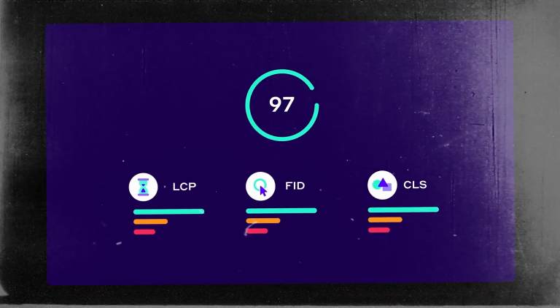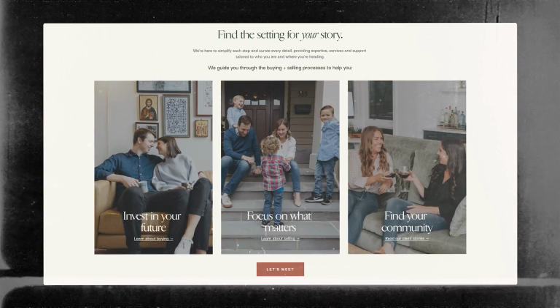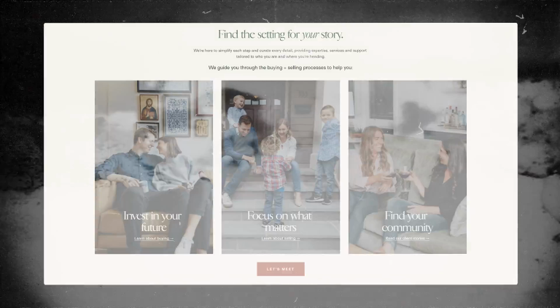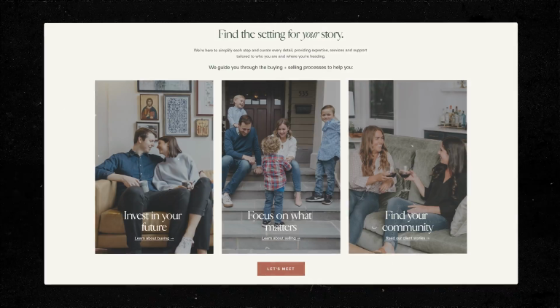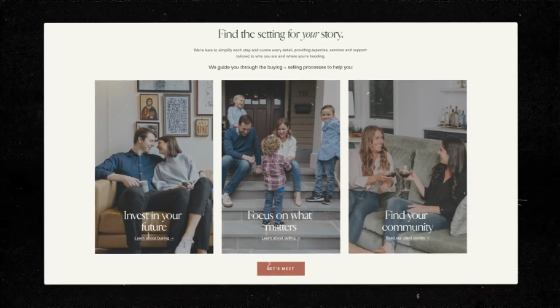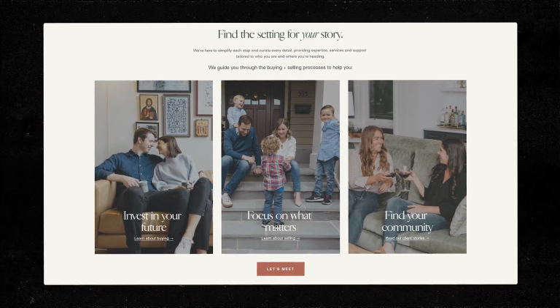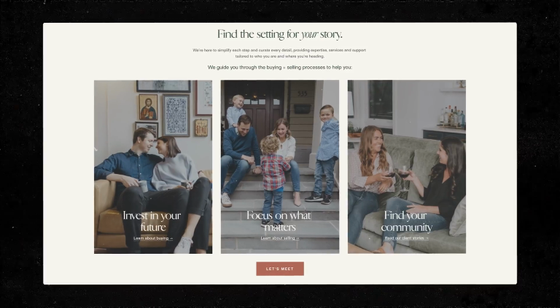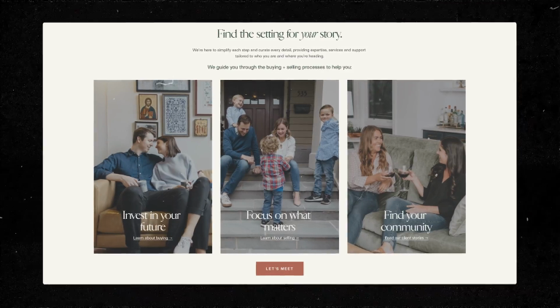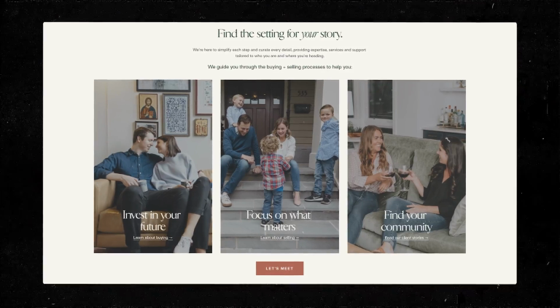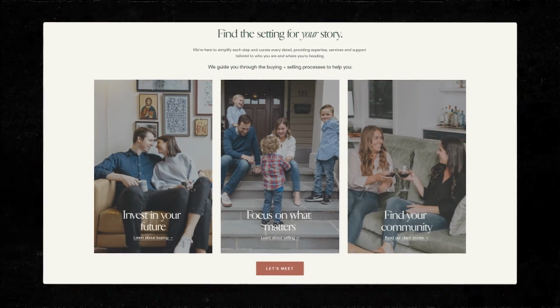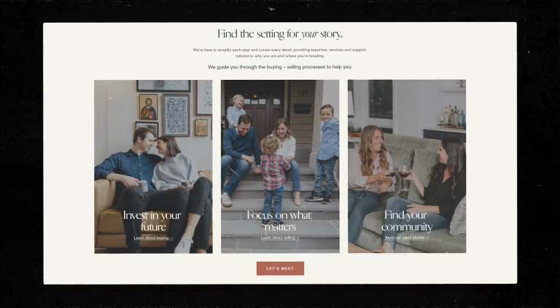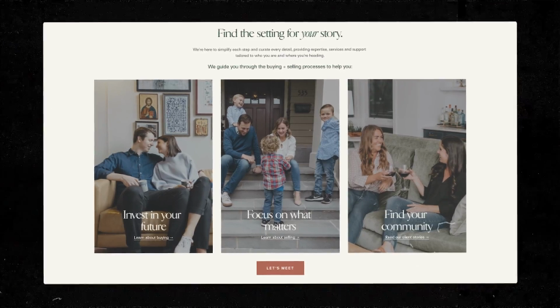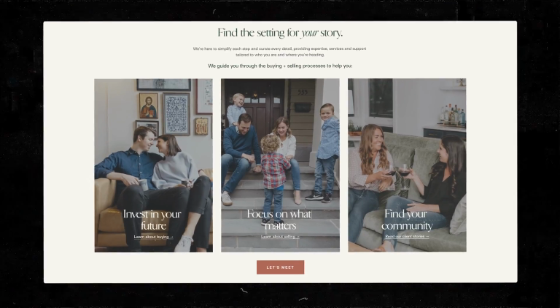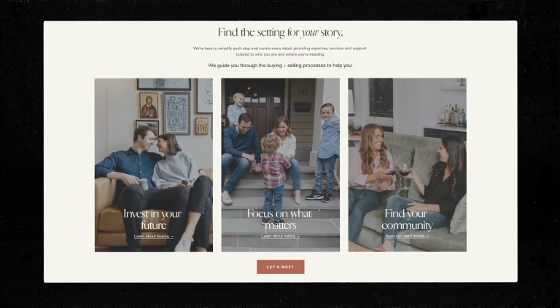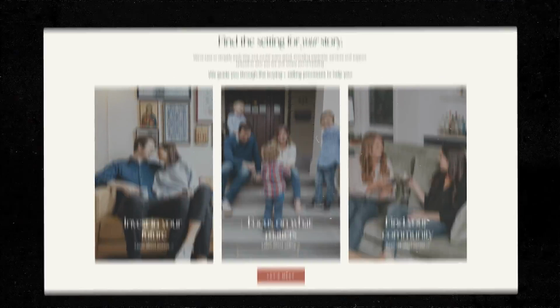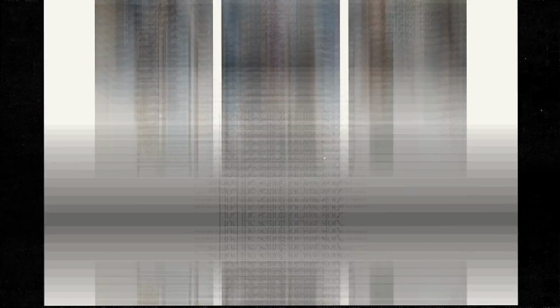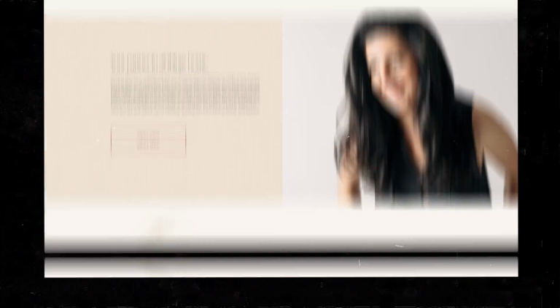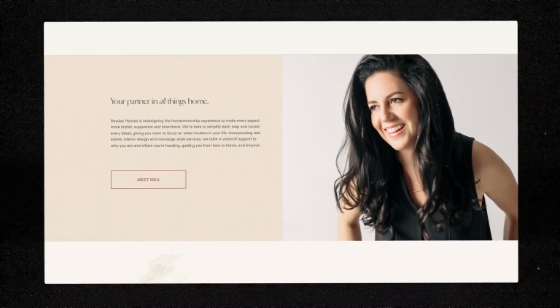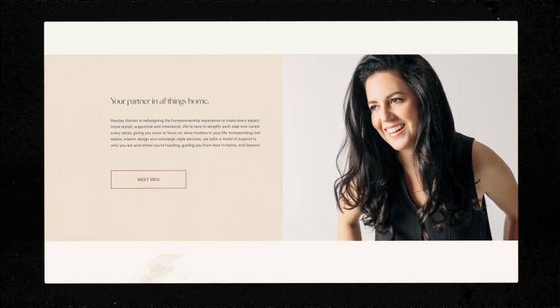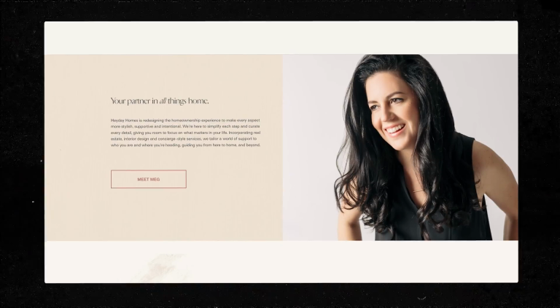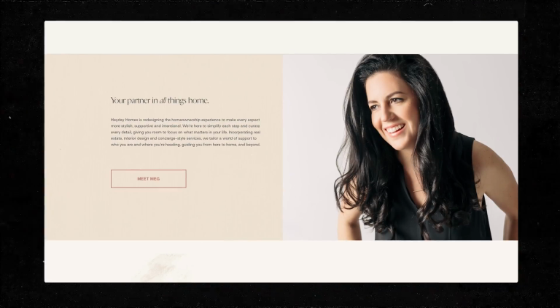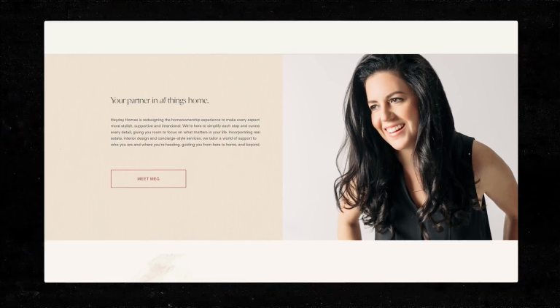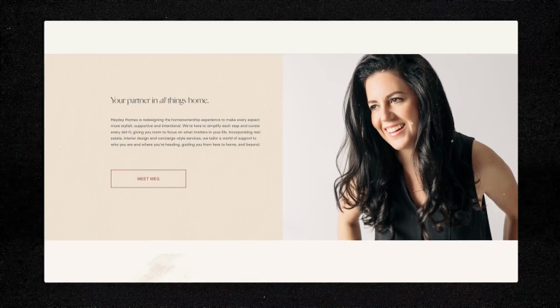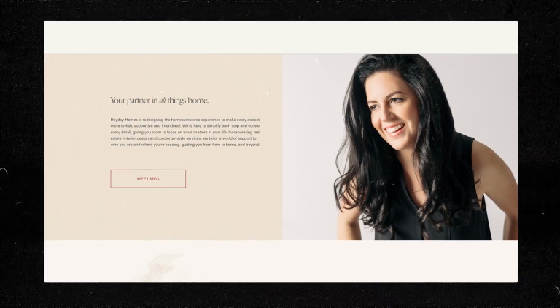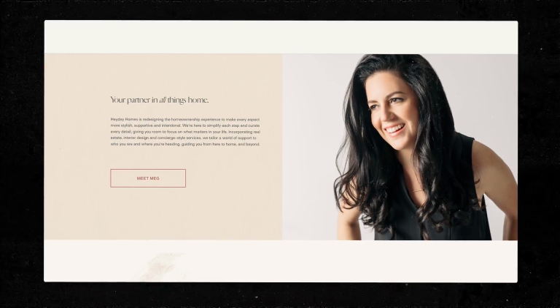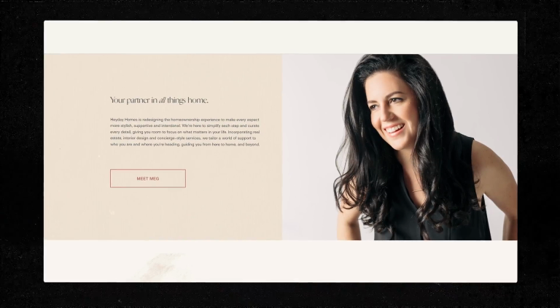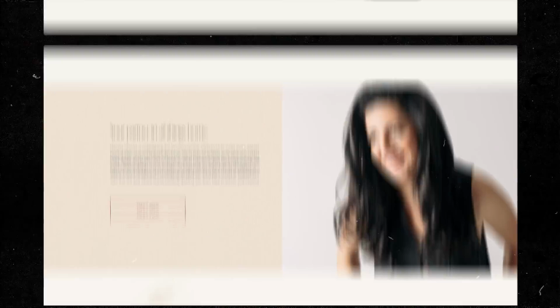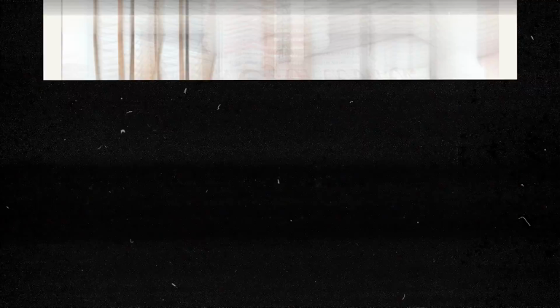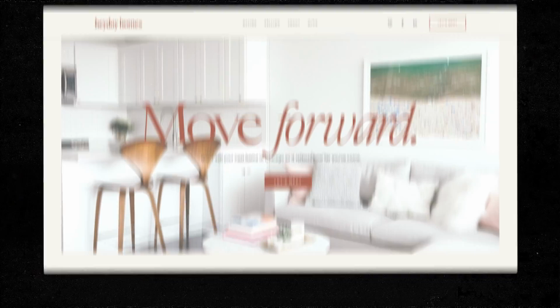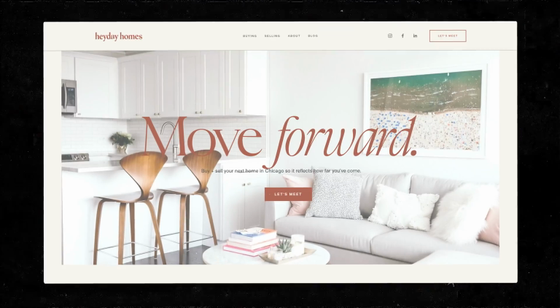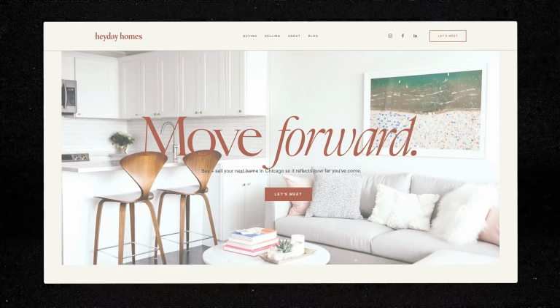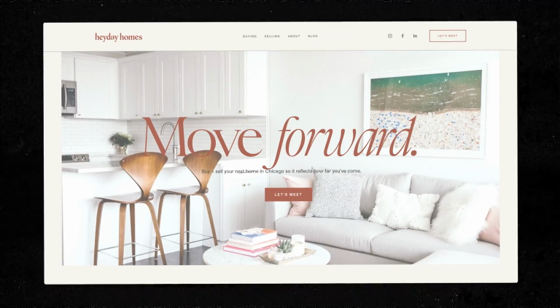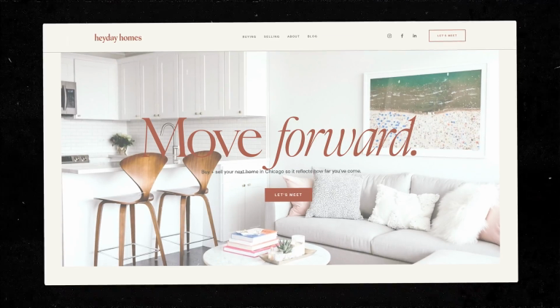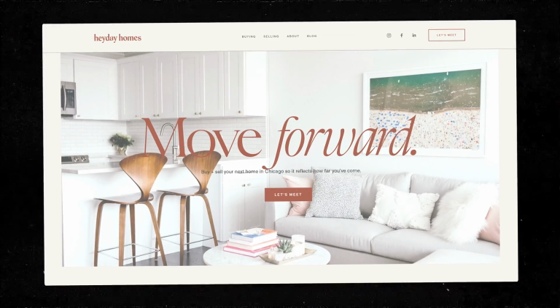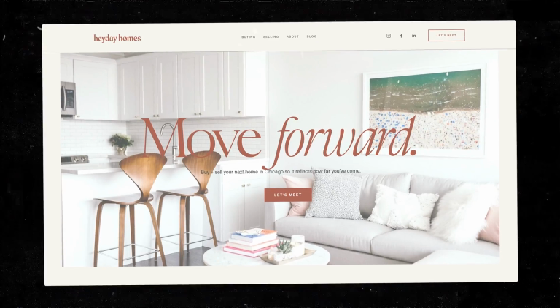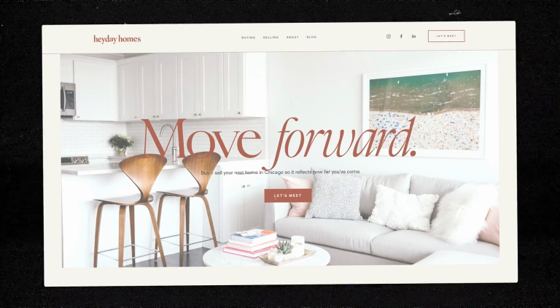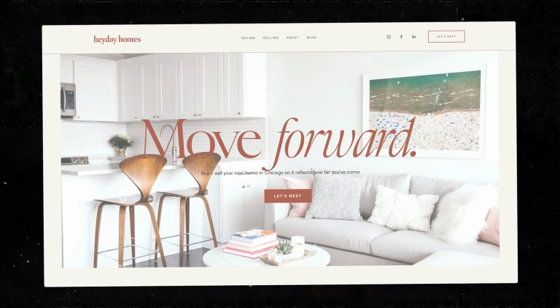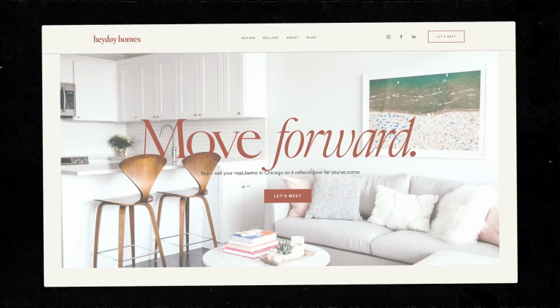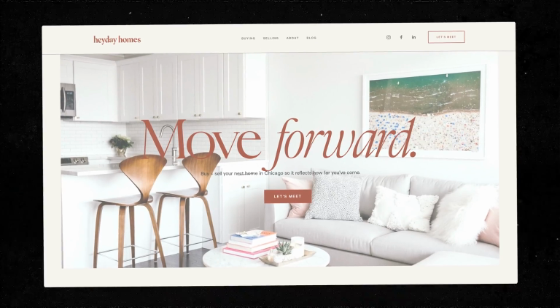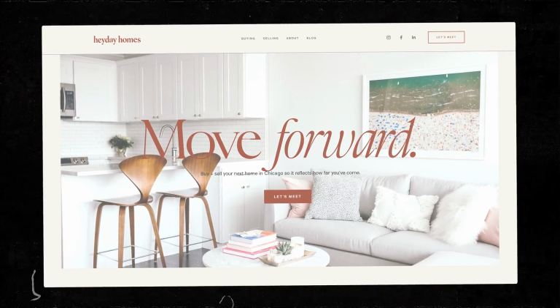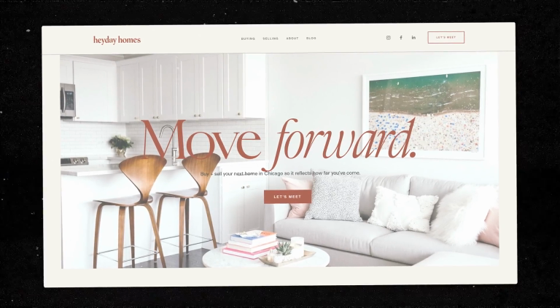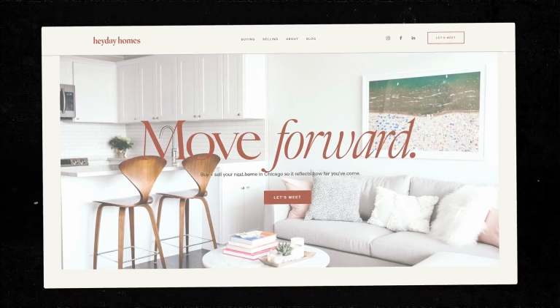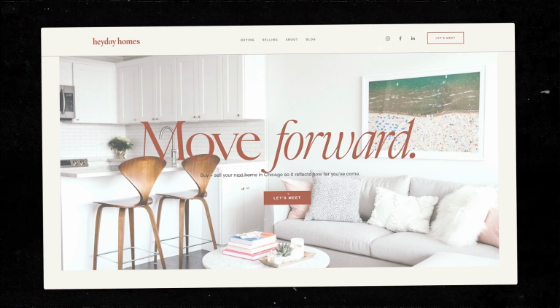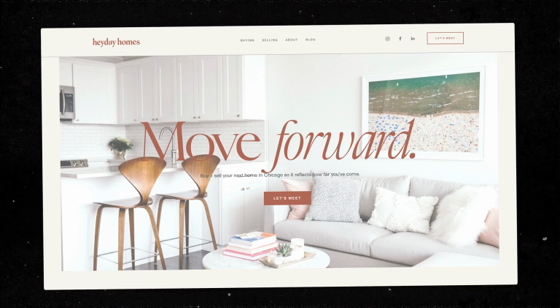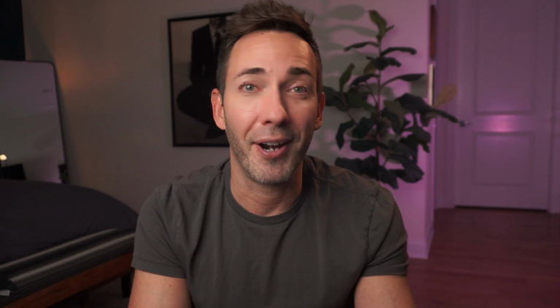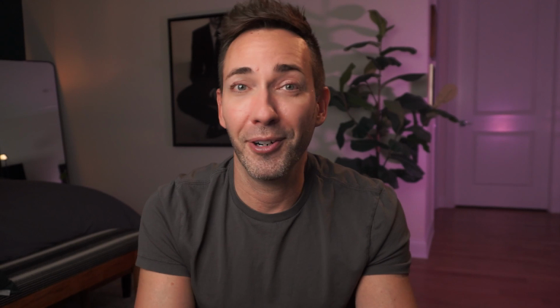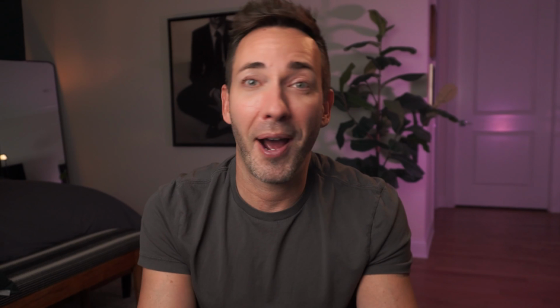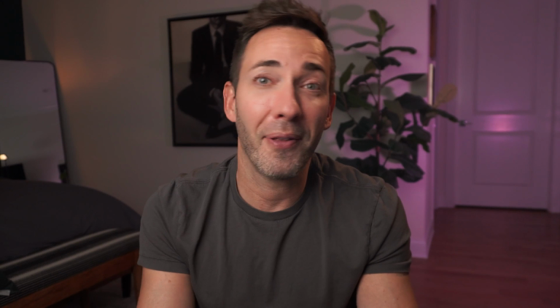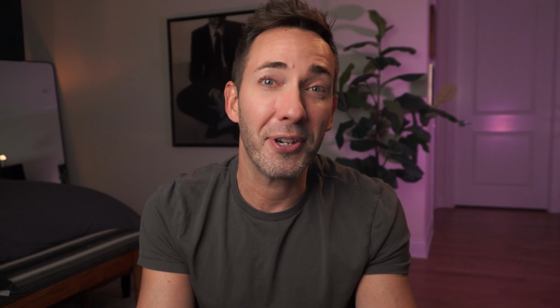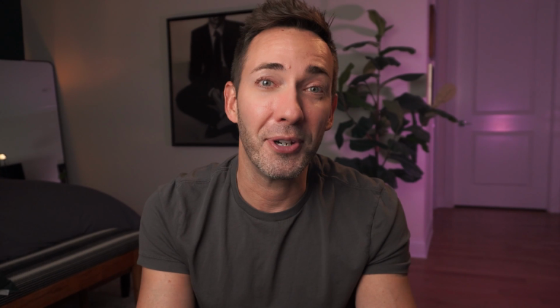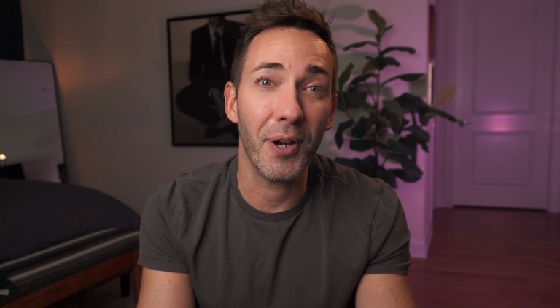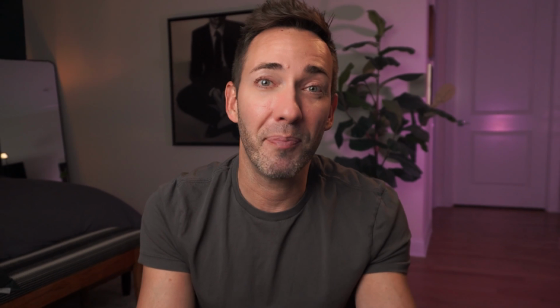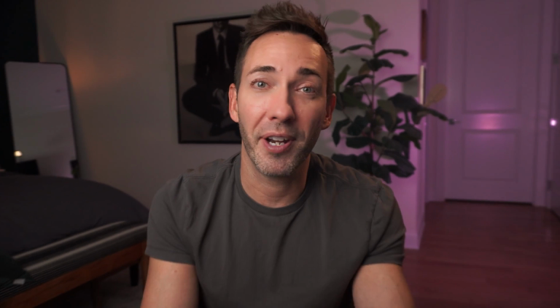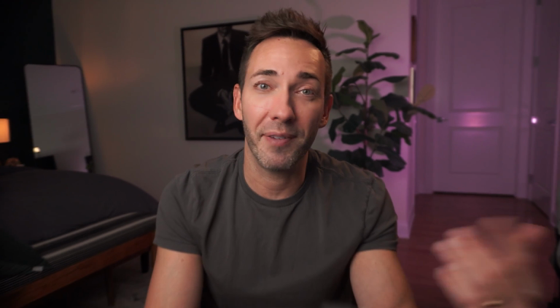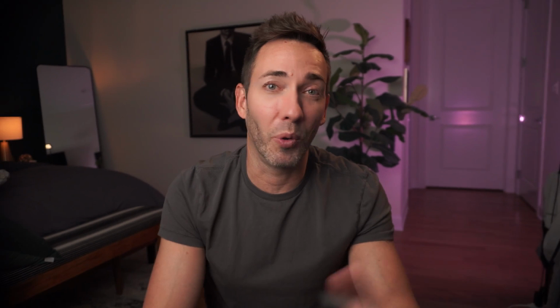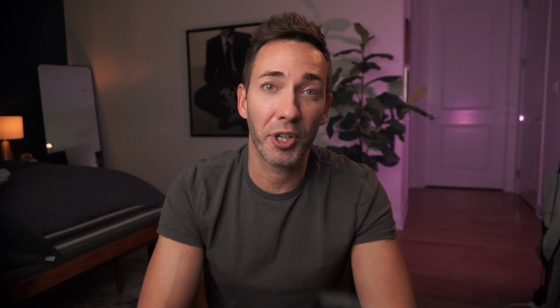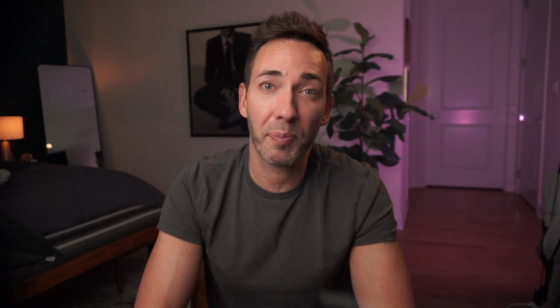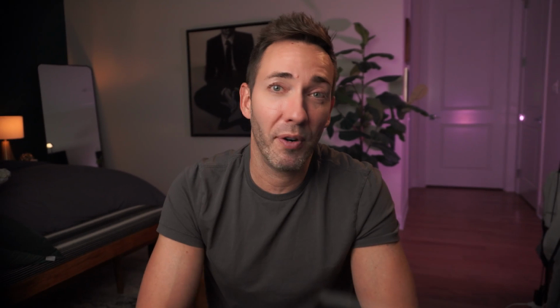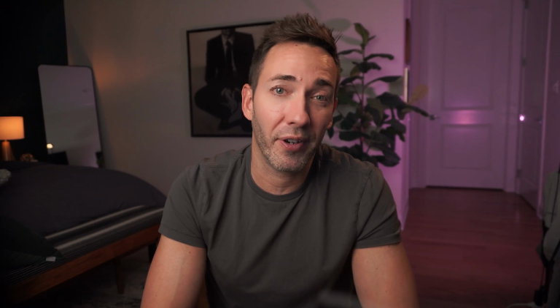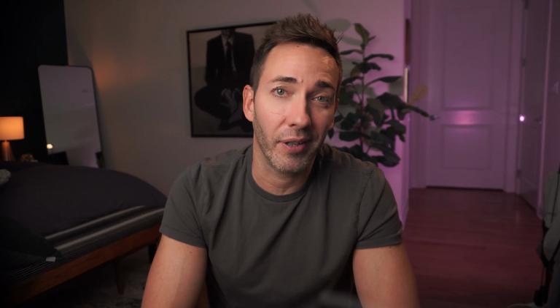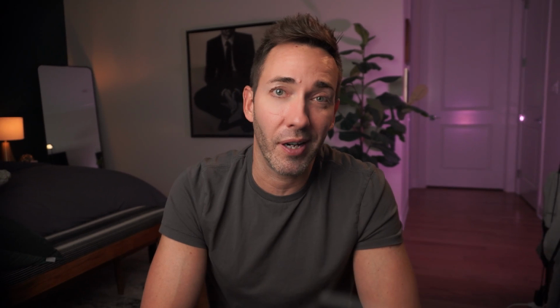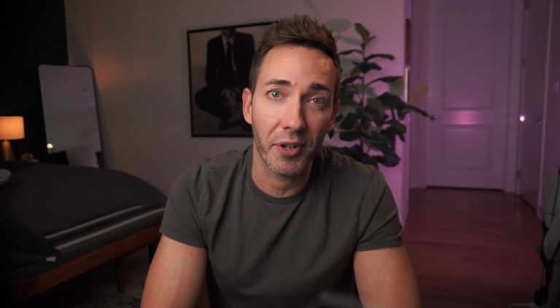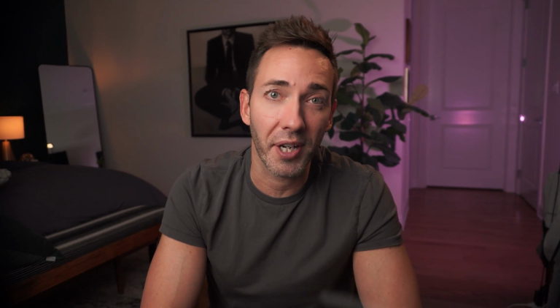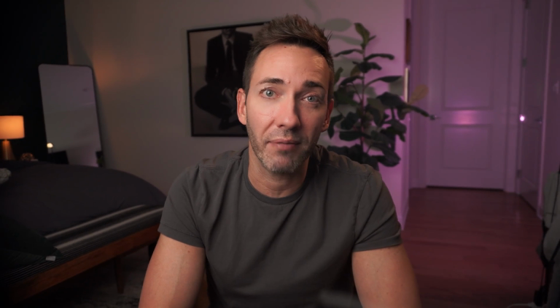Of all the speed plugins I've ever used, this is the only one that strips out loading time without stripping away how good it looks. Those big, beautiful, full-width images — they'll still look big and beautiful. I don't know how they do it, but it works perfectly every time.